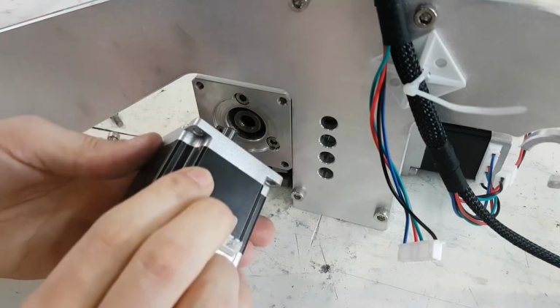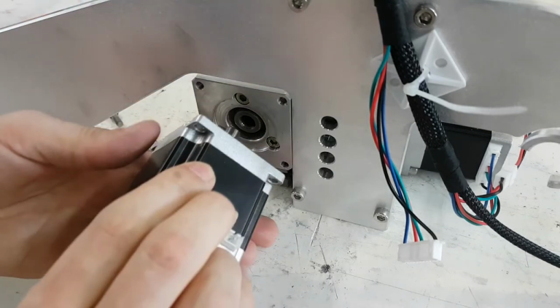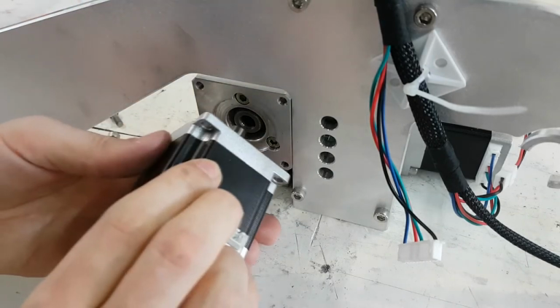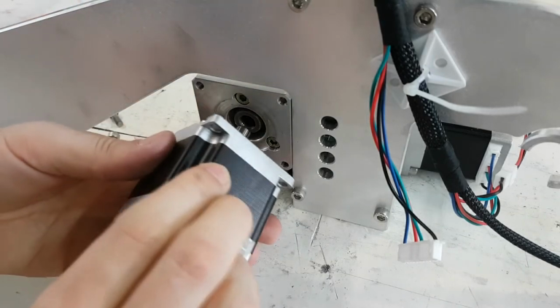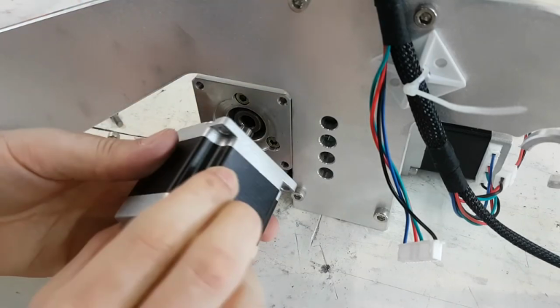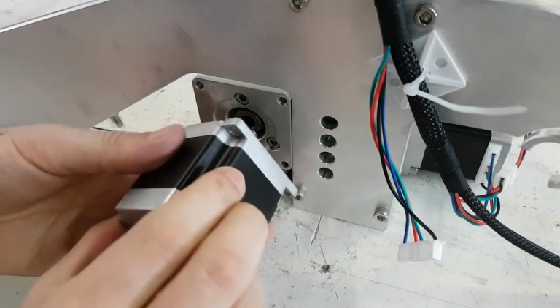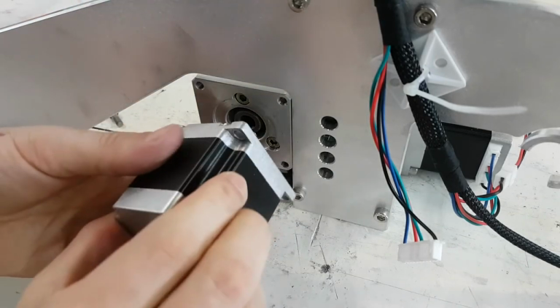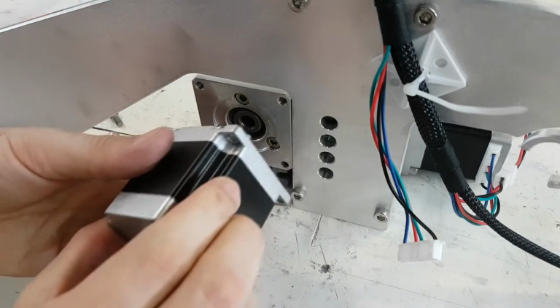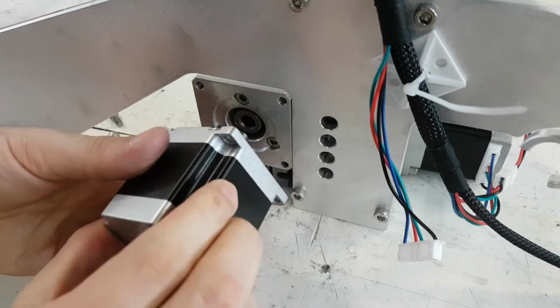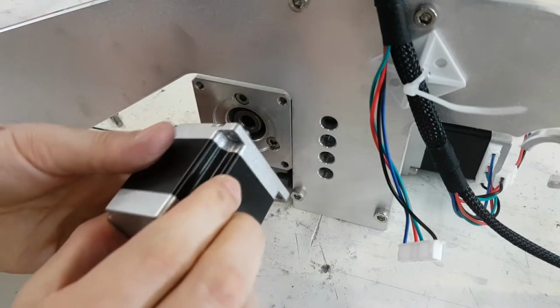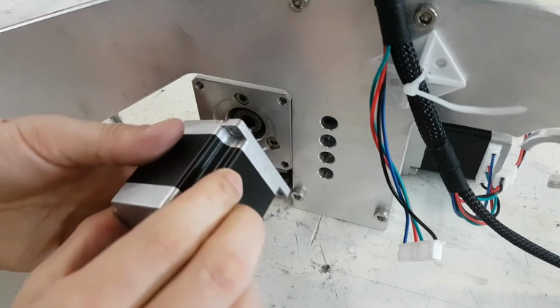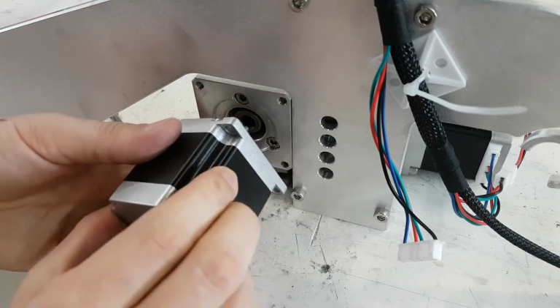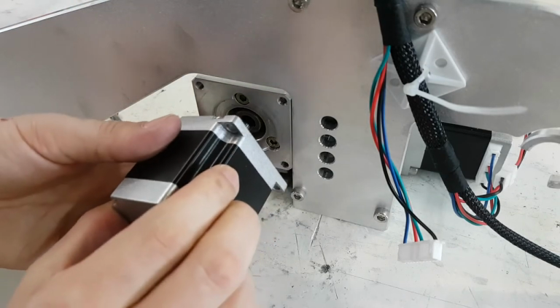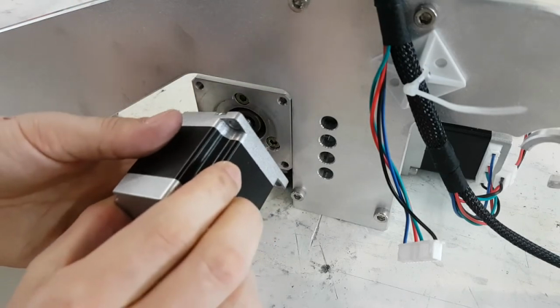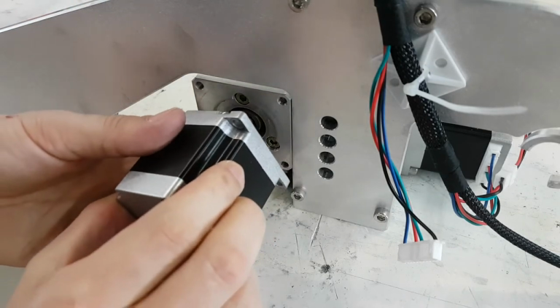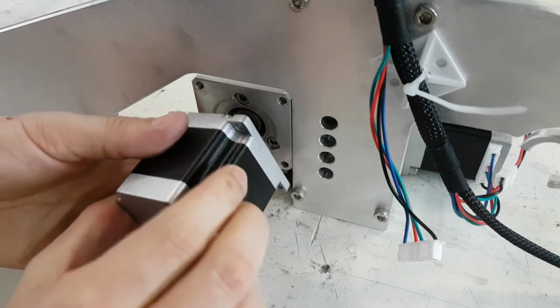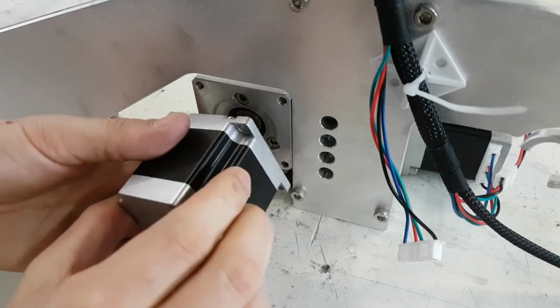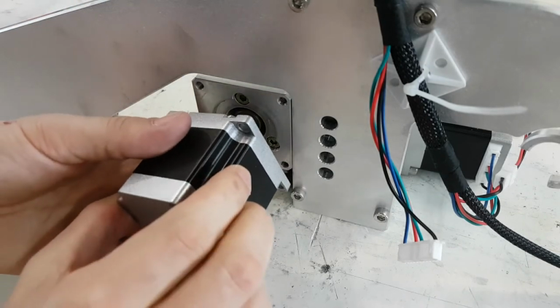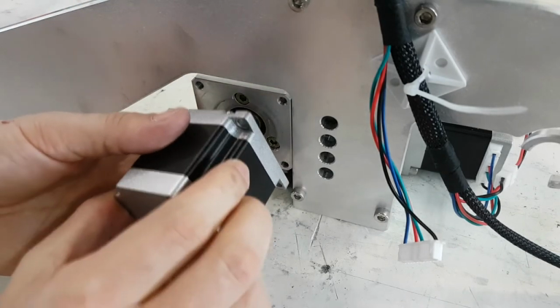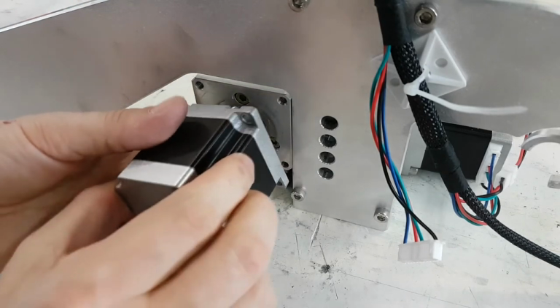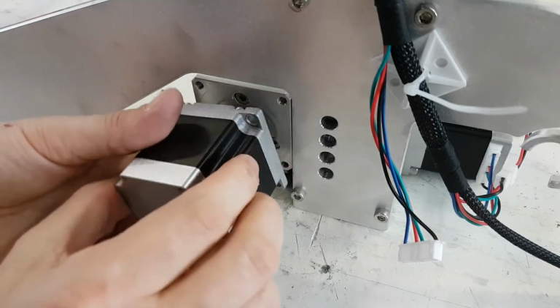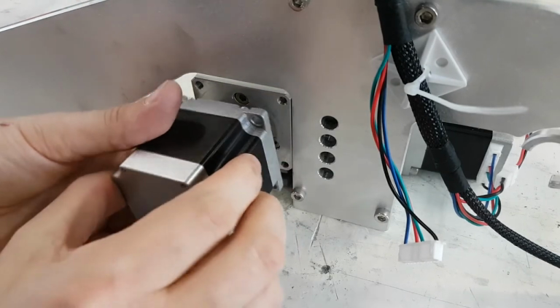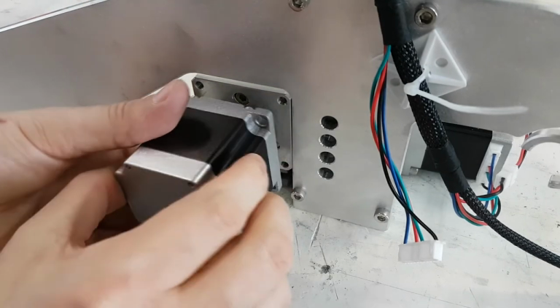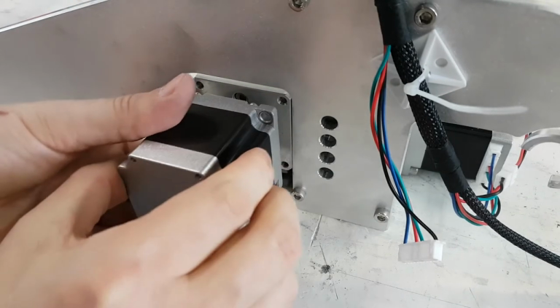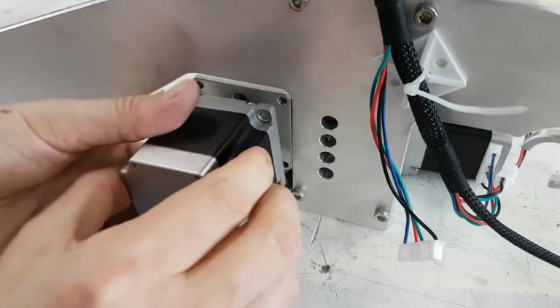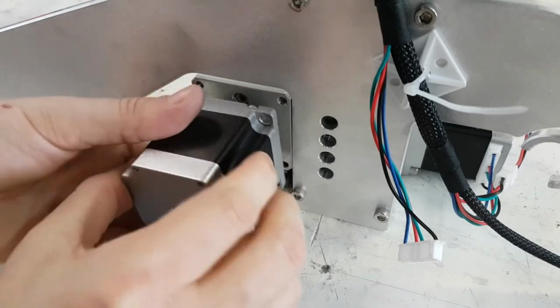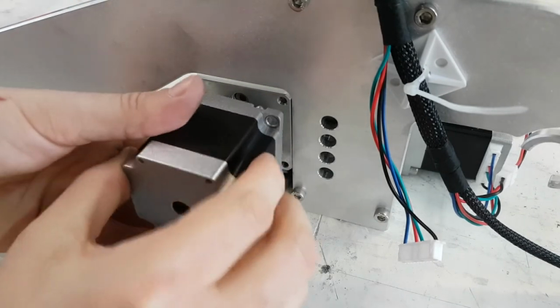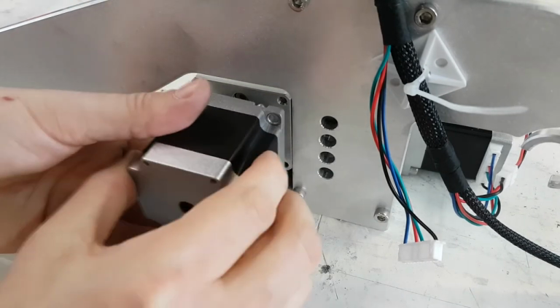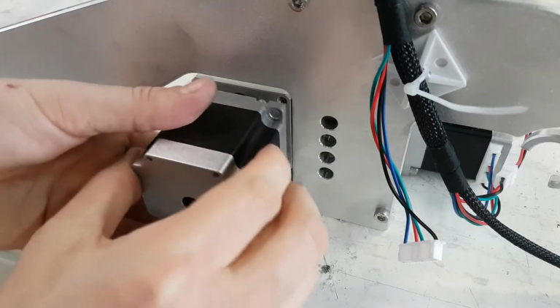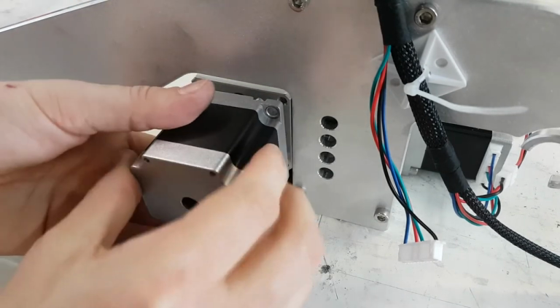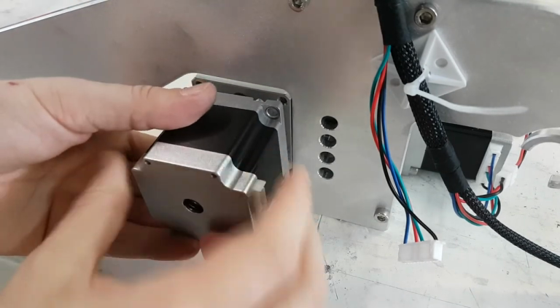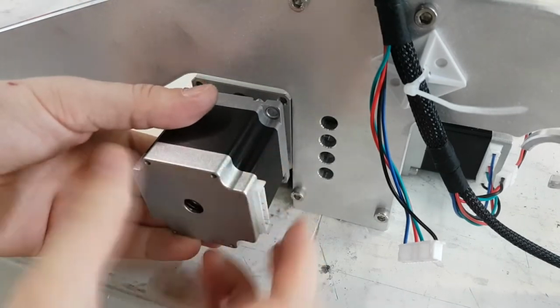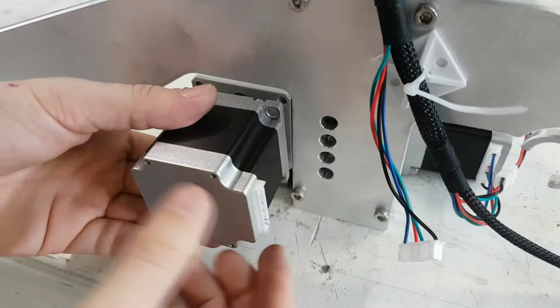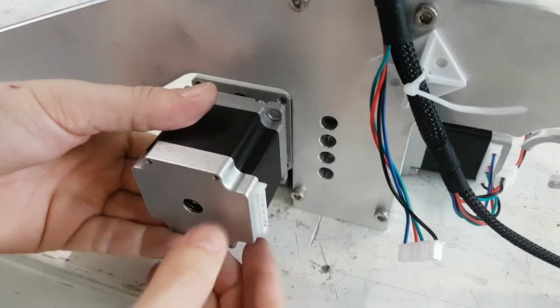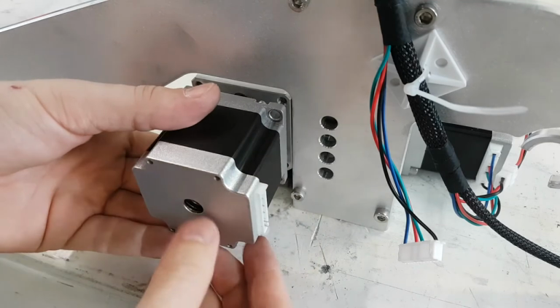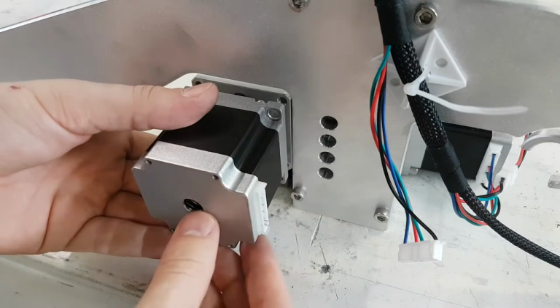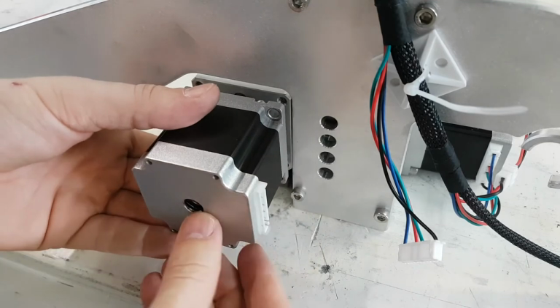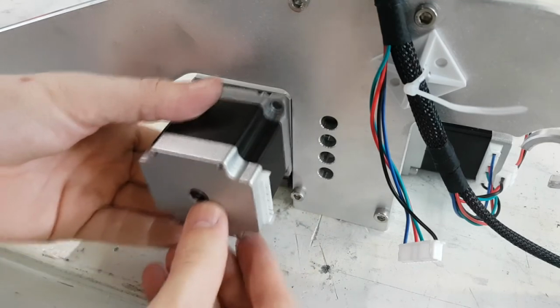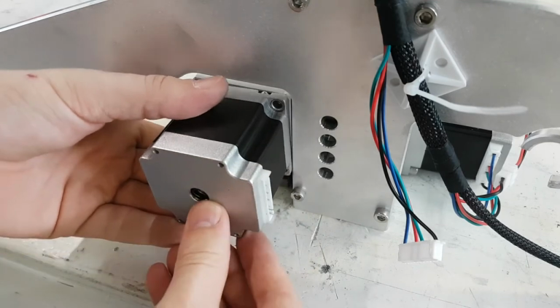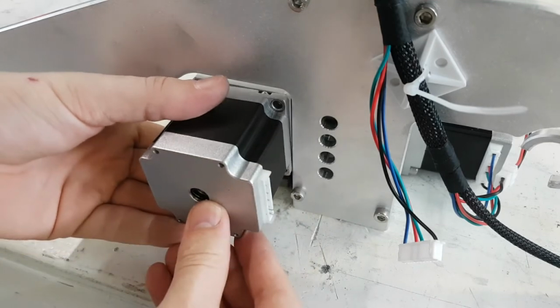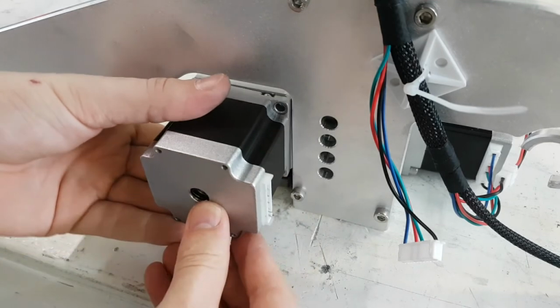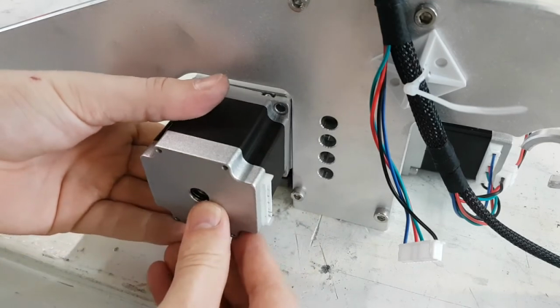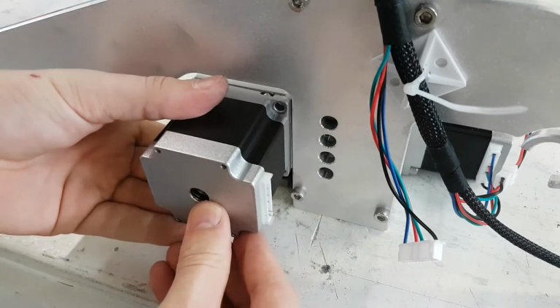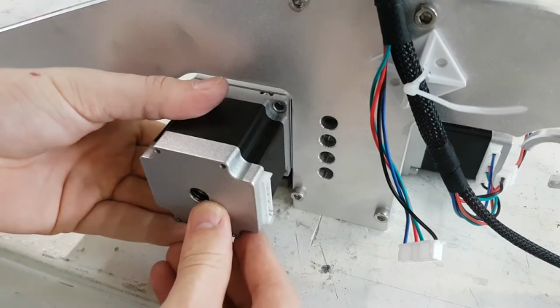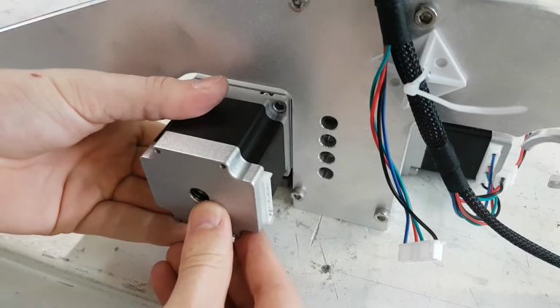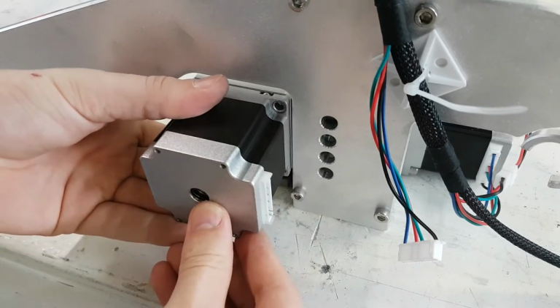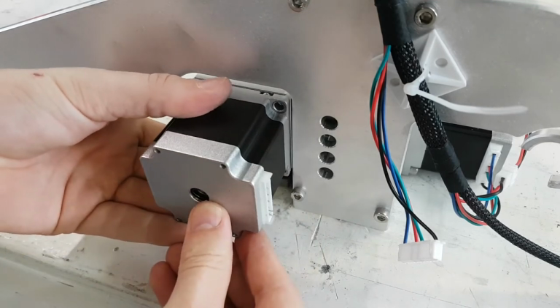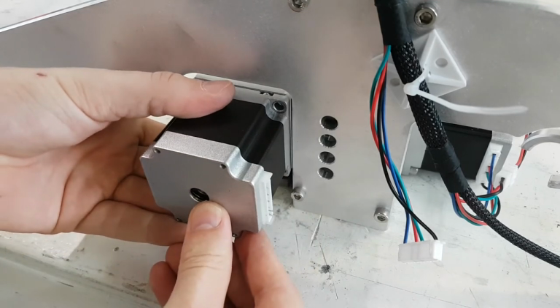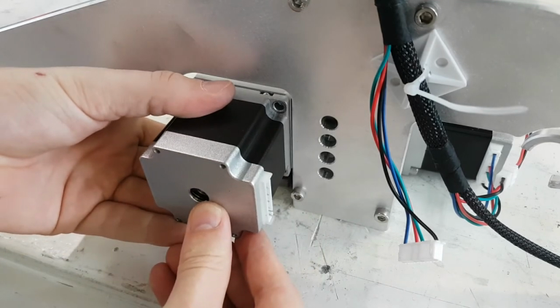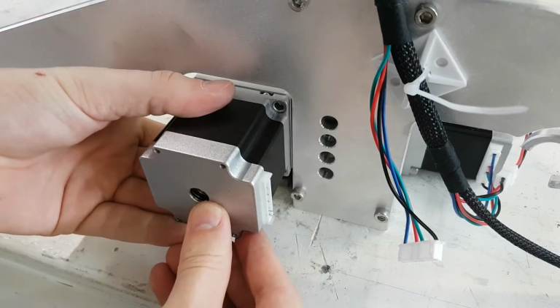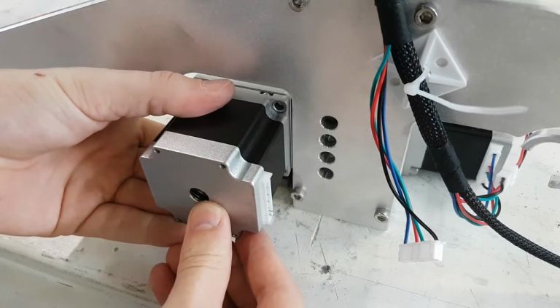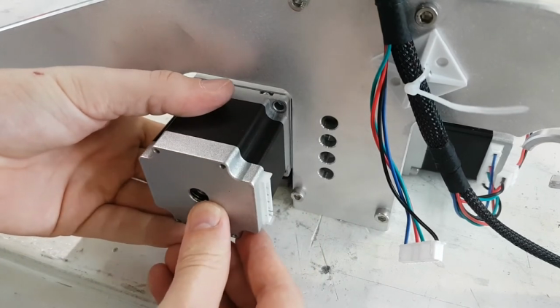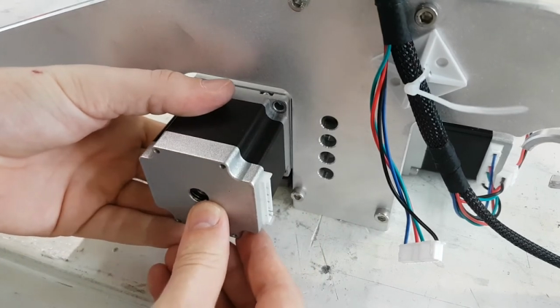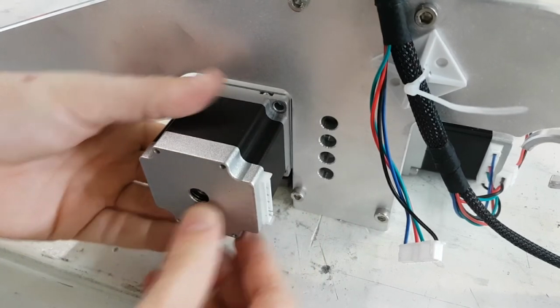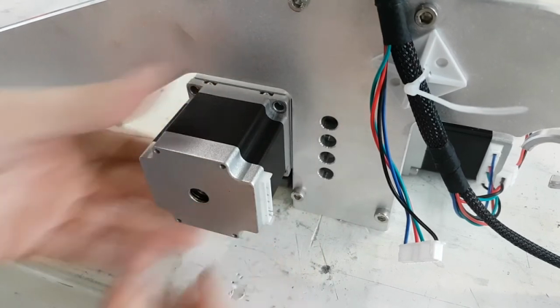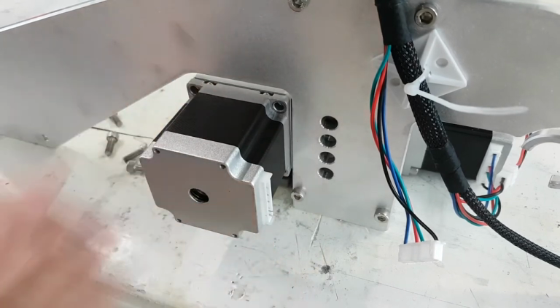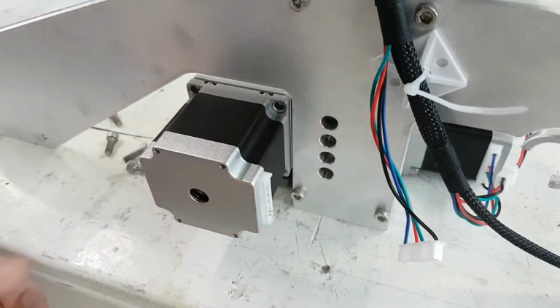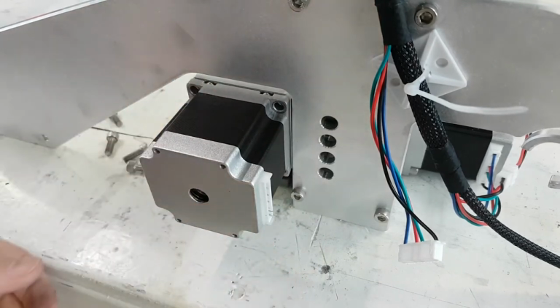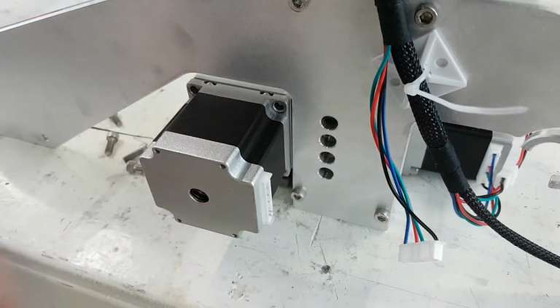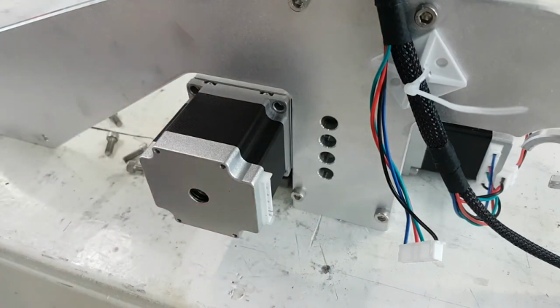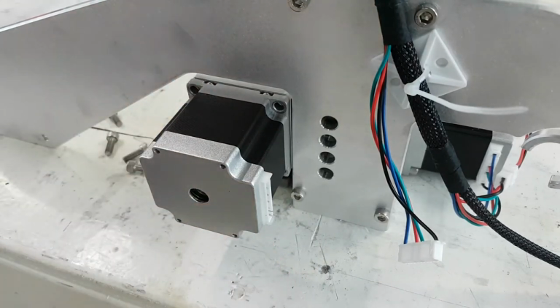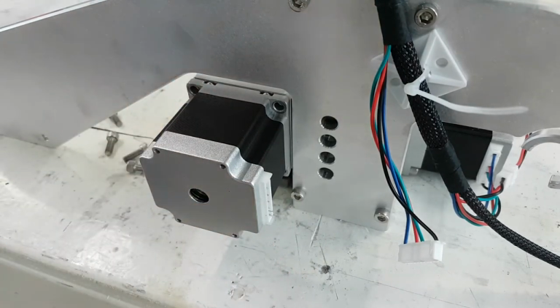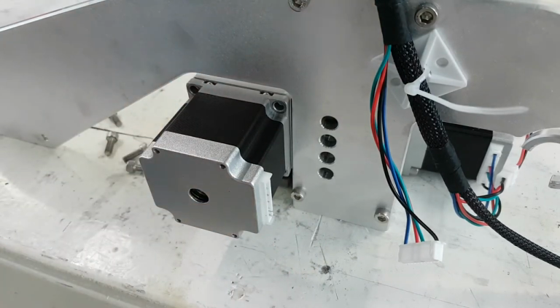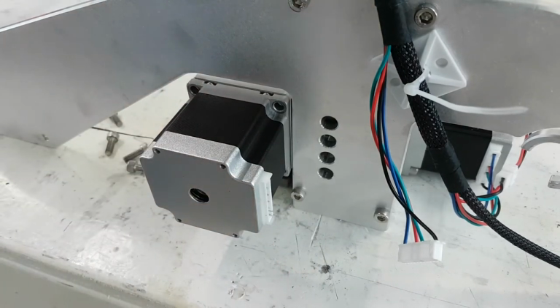Once the motor is in, you can turn it before attaching the screws to ensure that the wire connection is facing to the right.